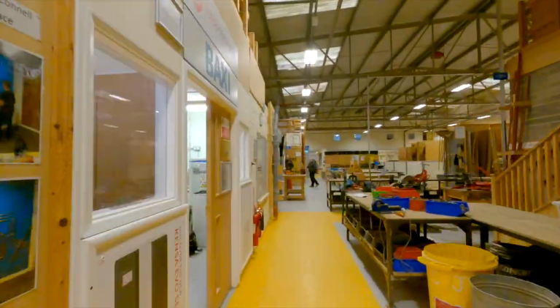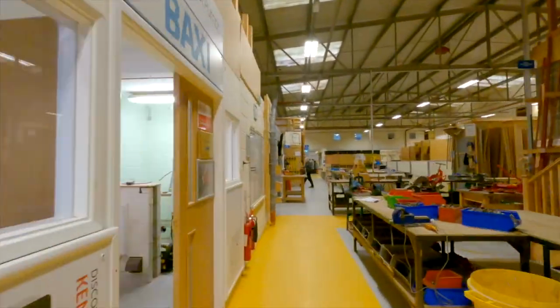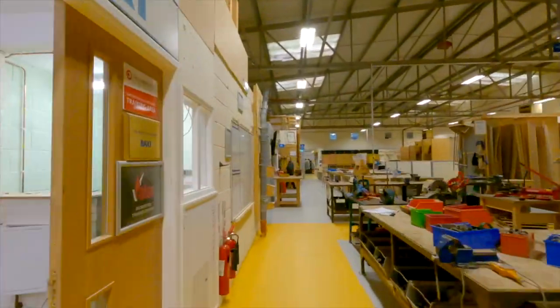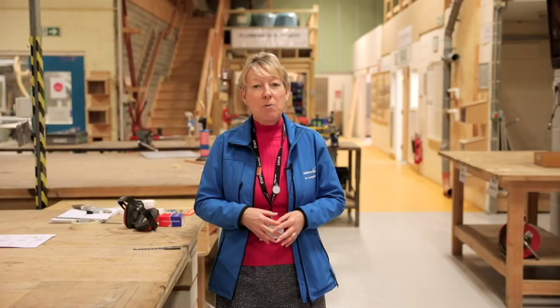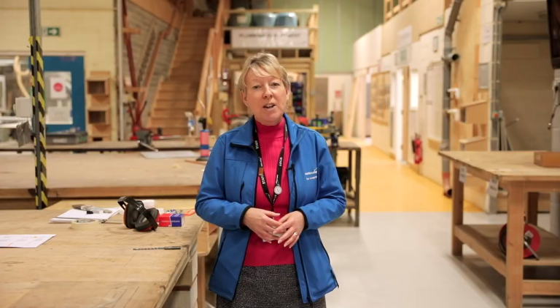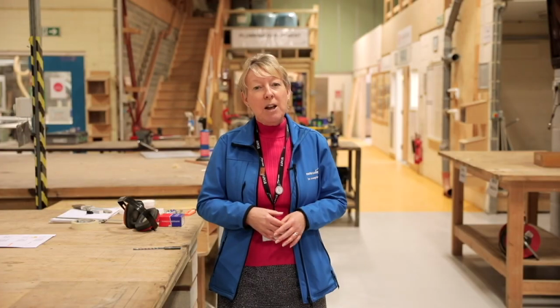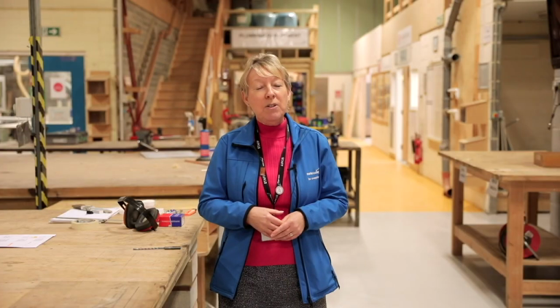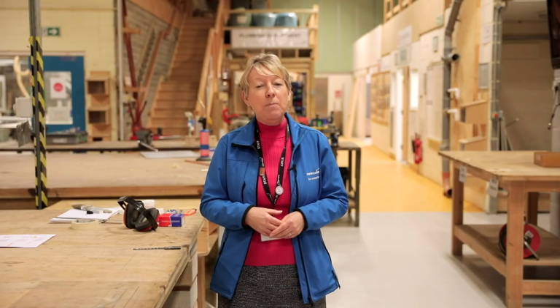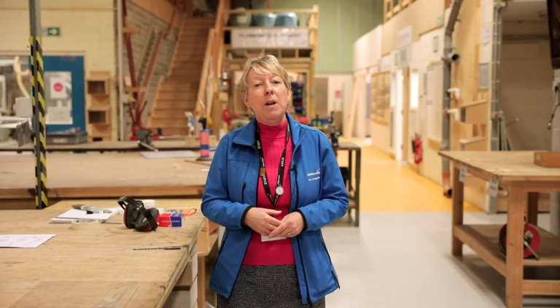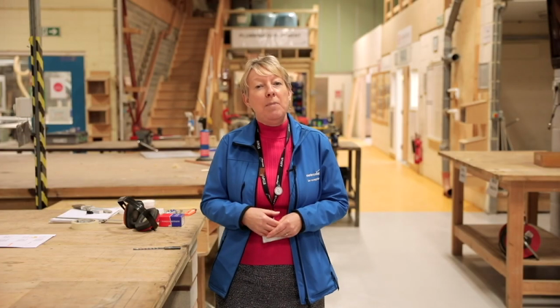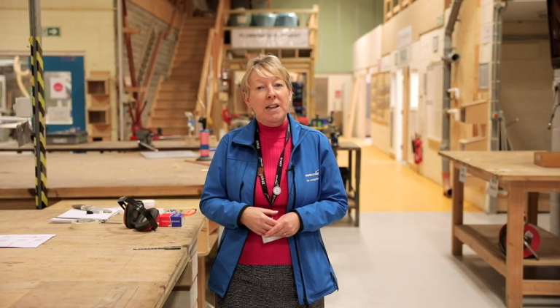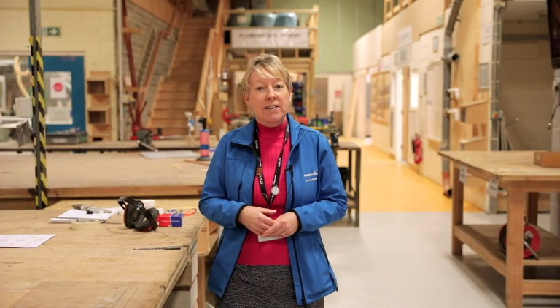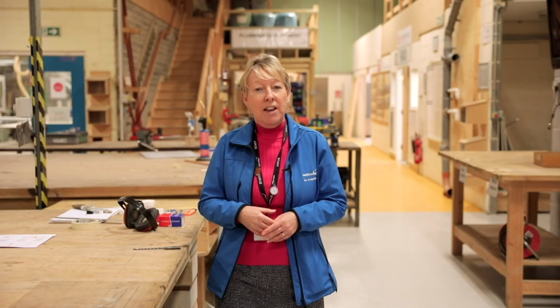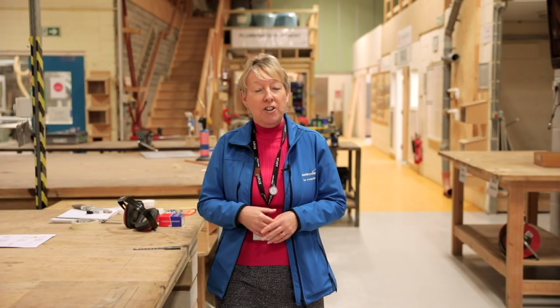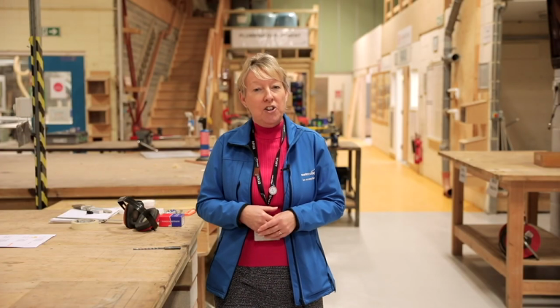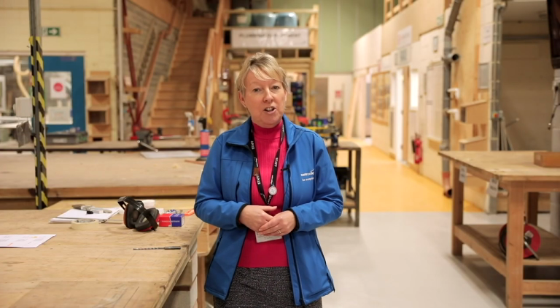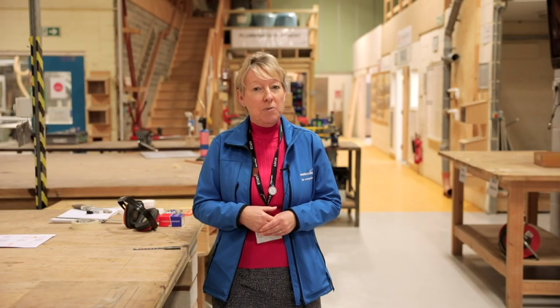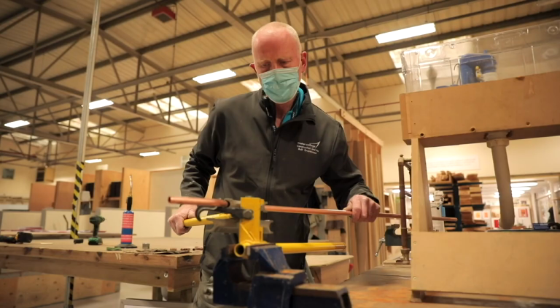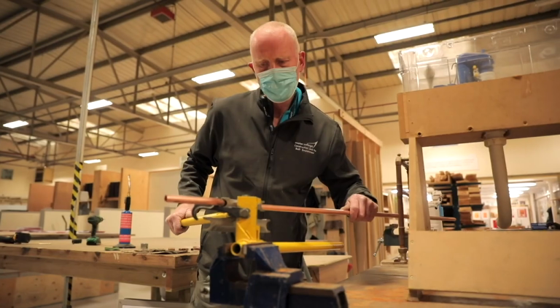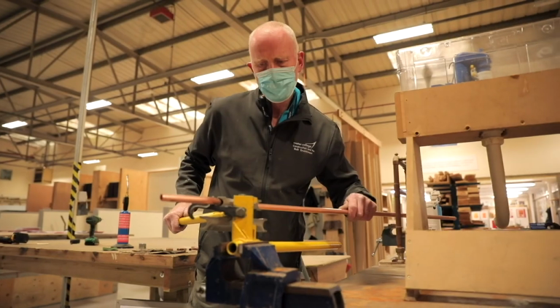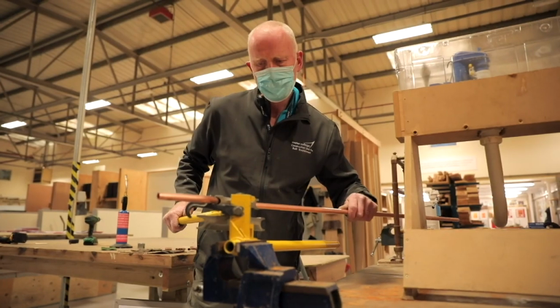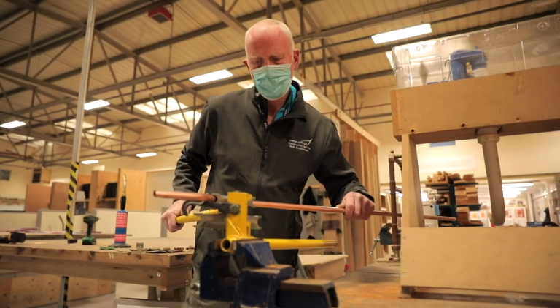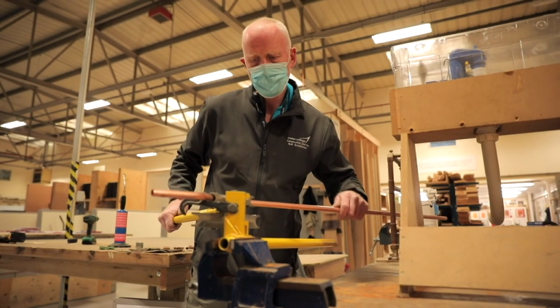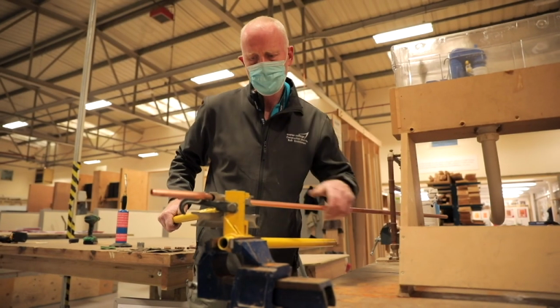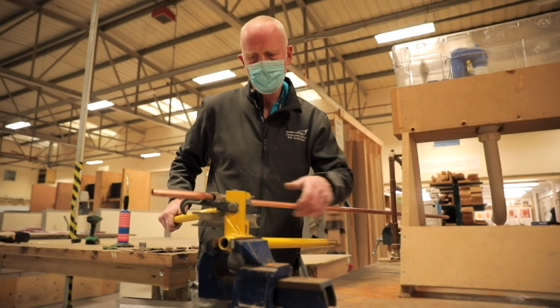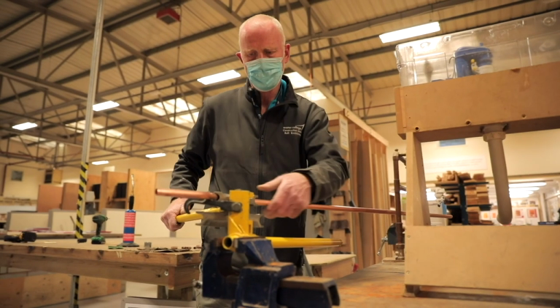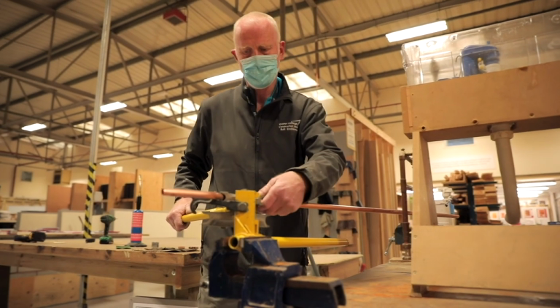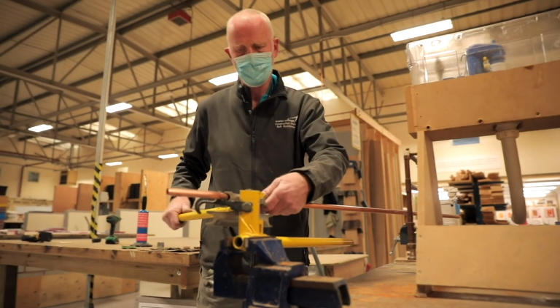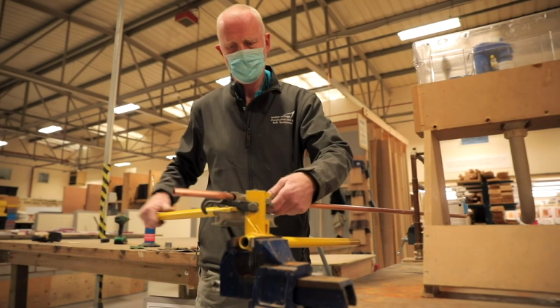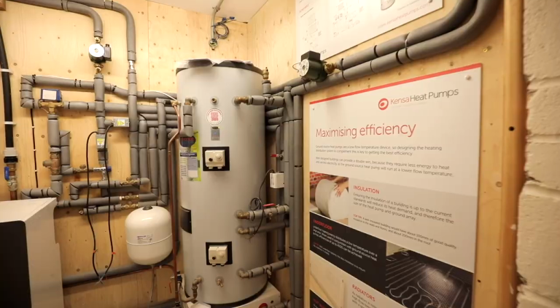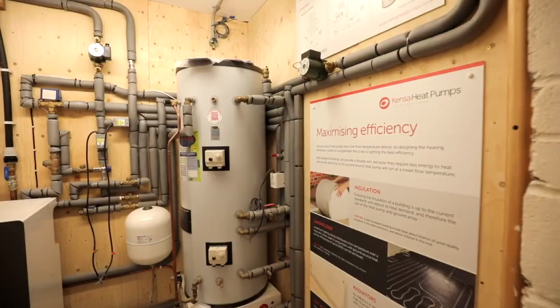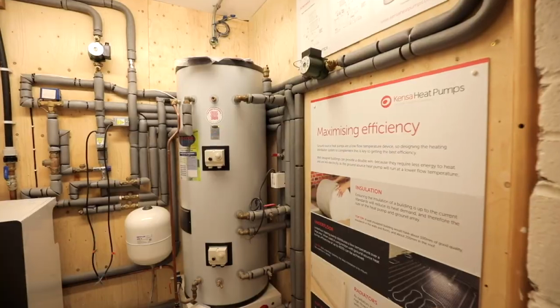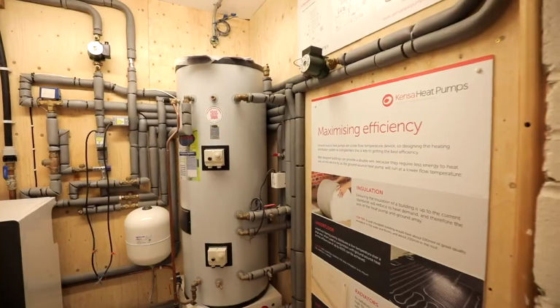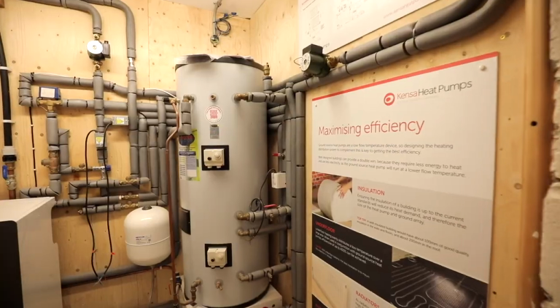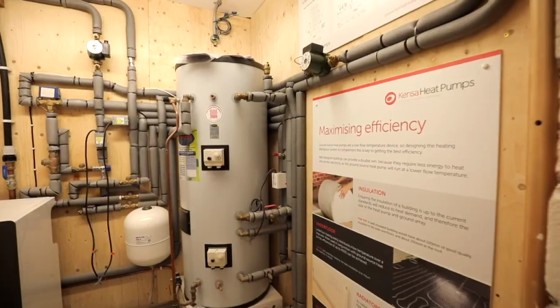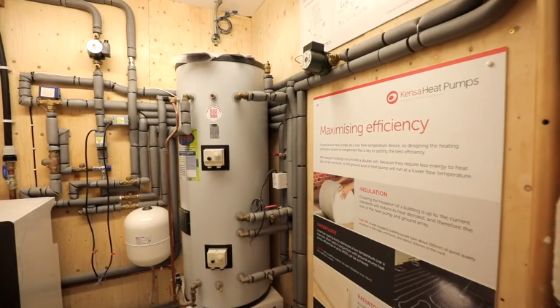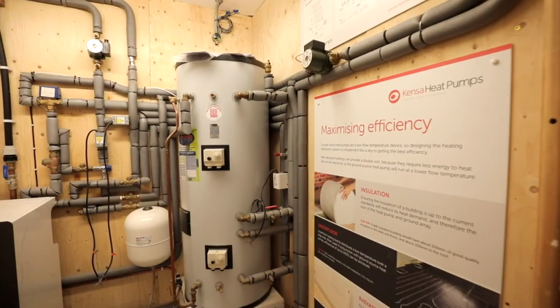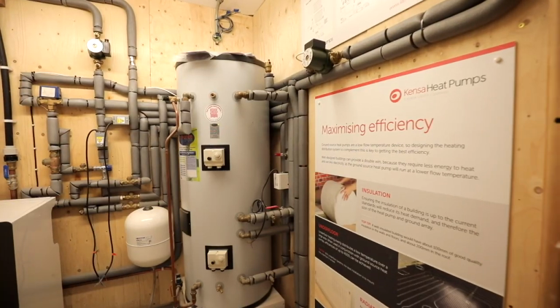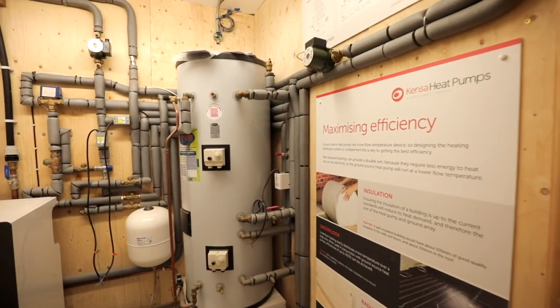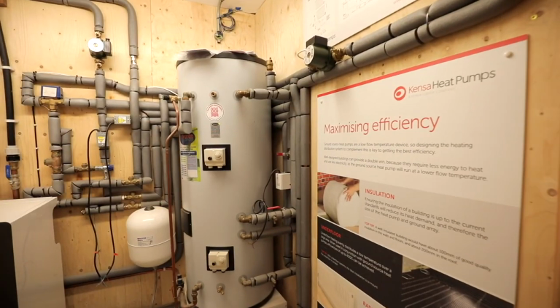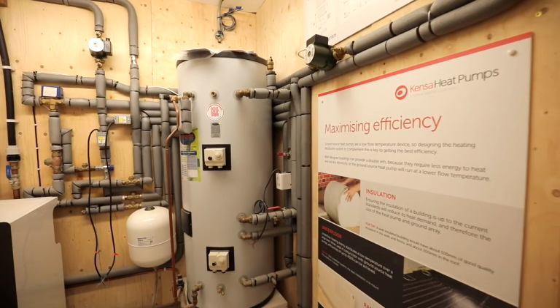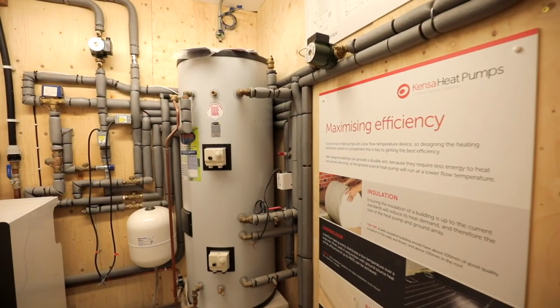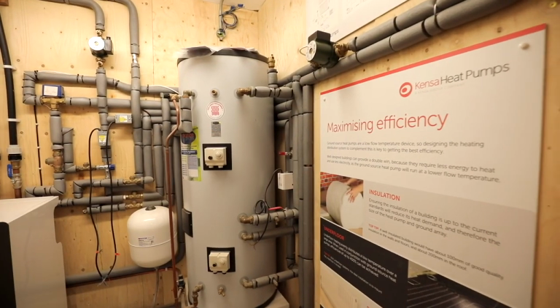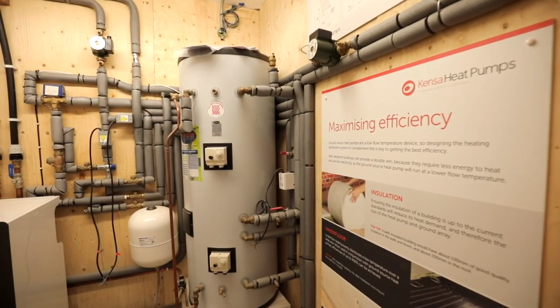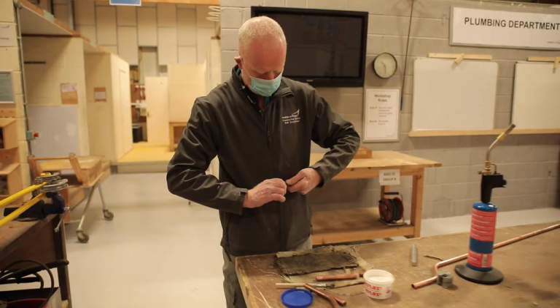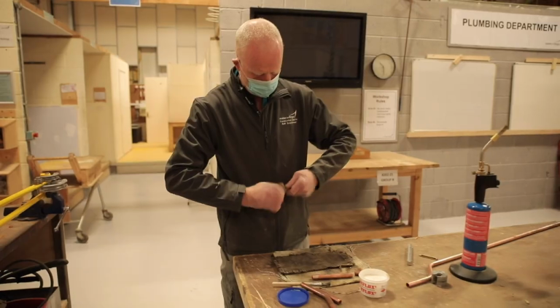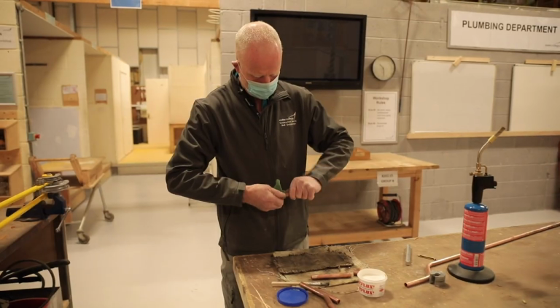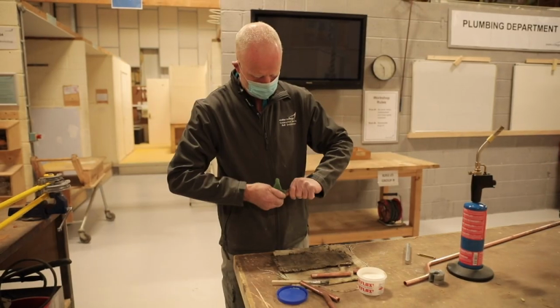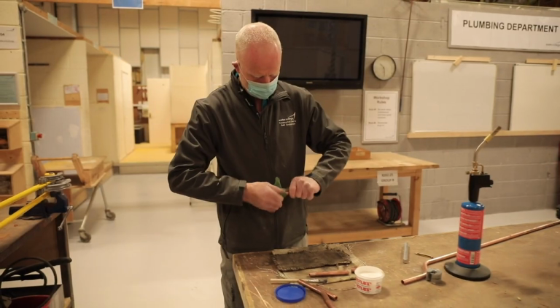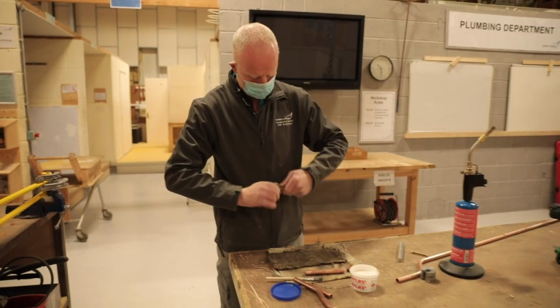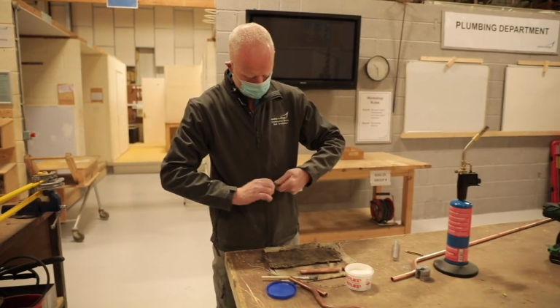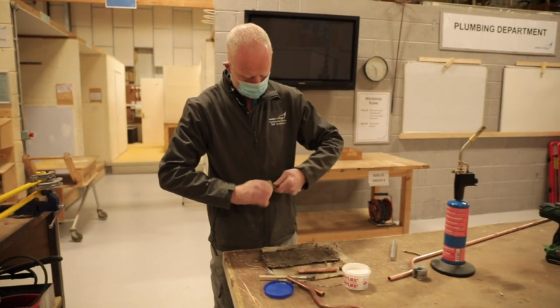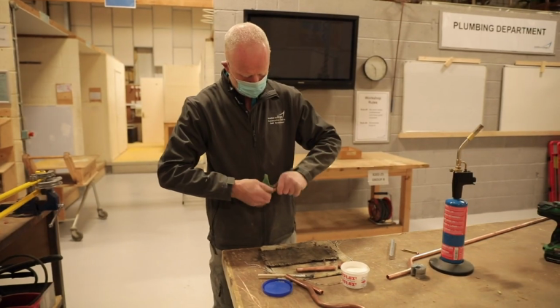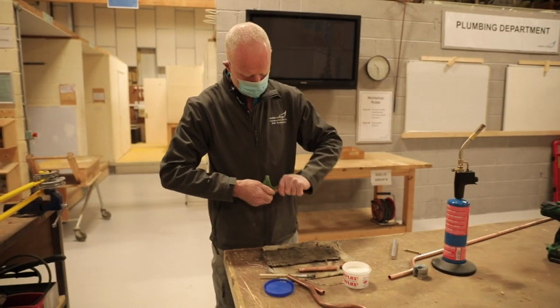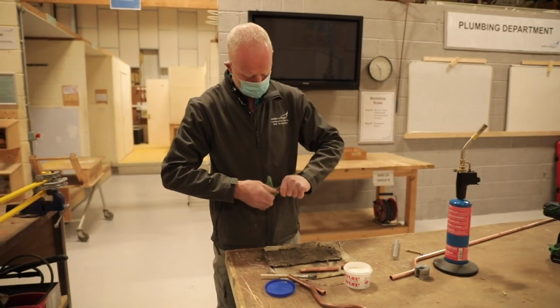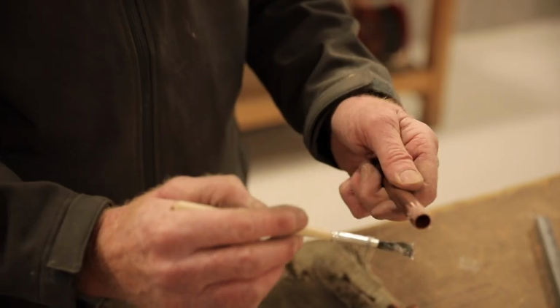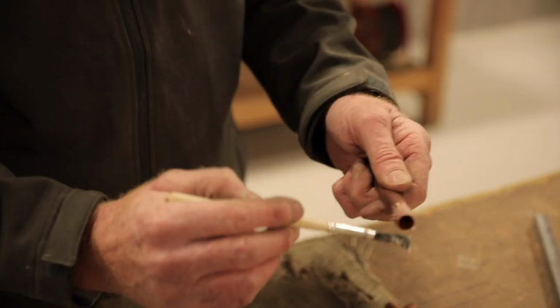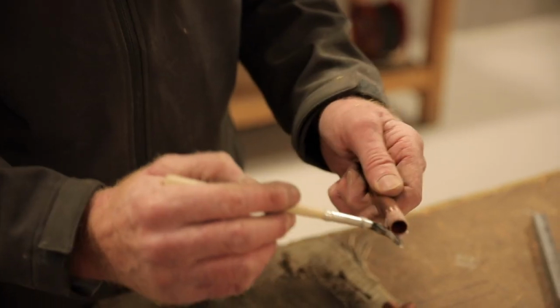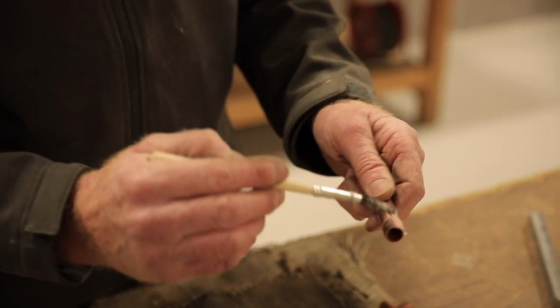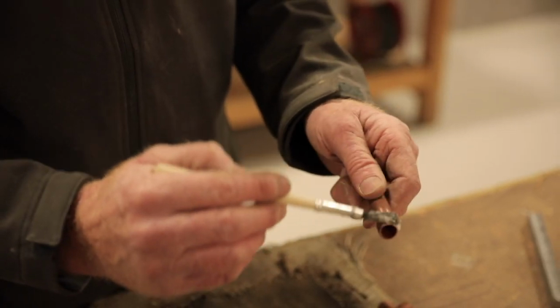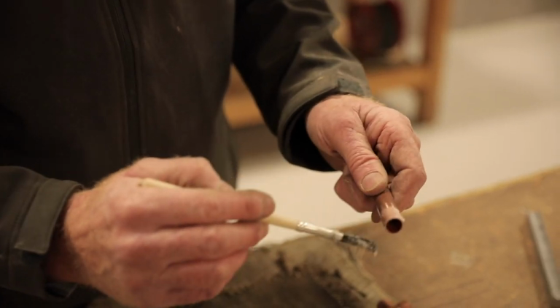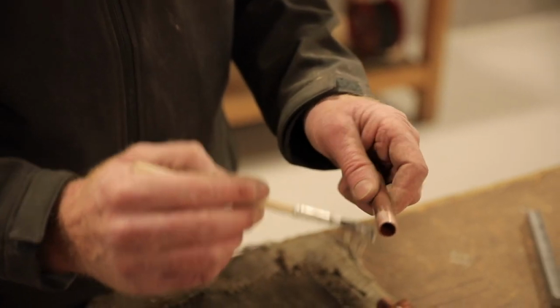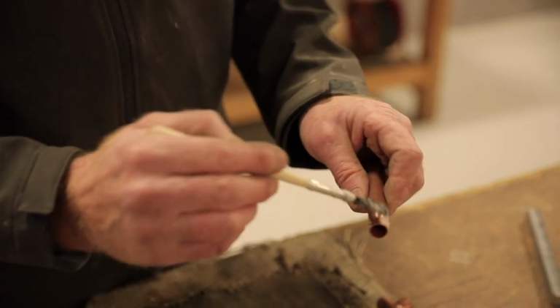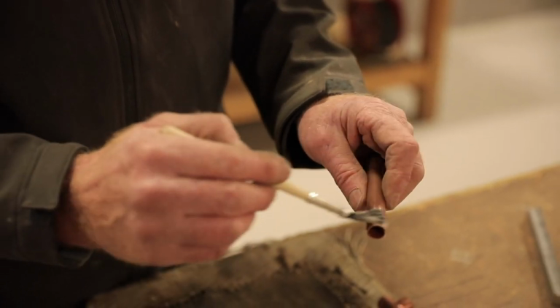We're now in the plumbing section where students get to learn hot and cold water systems, central heating and environmental technologies.